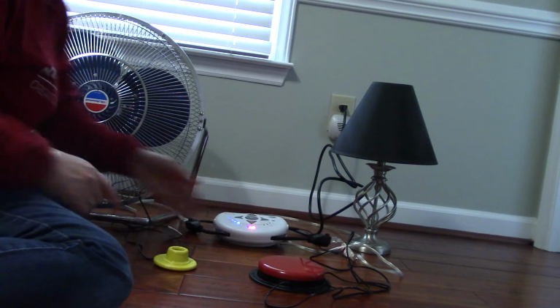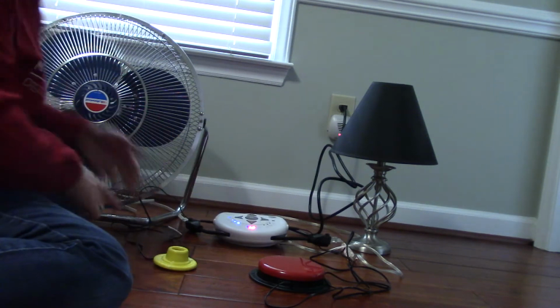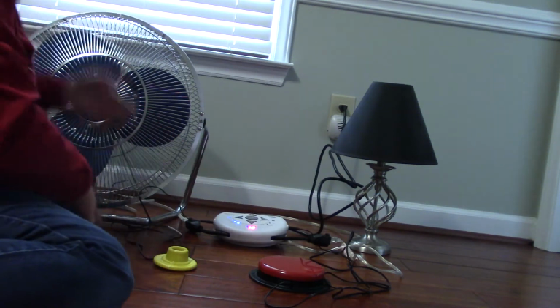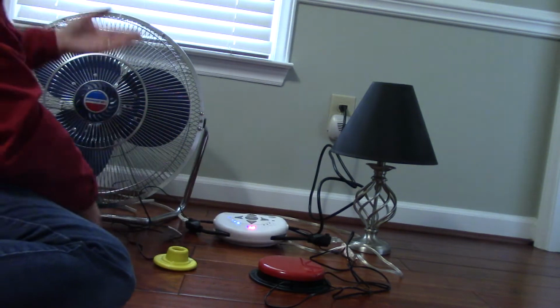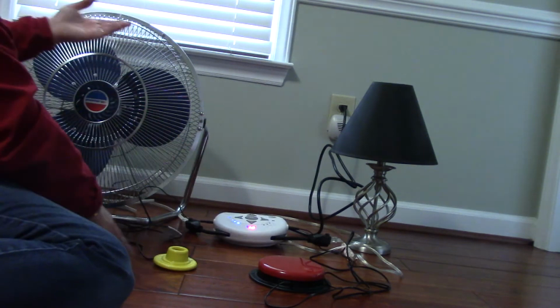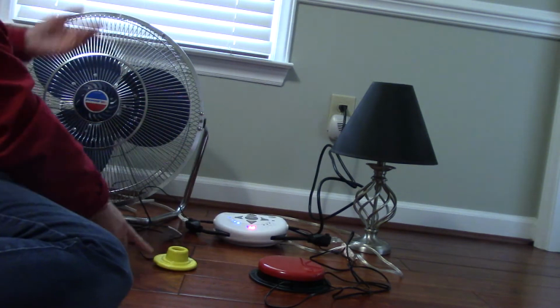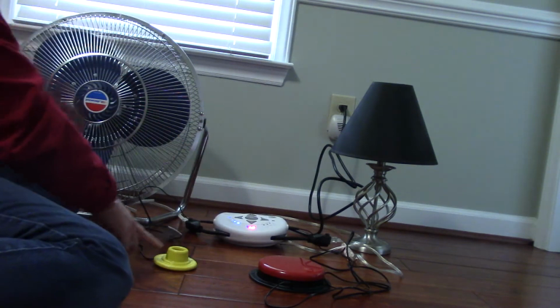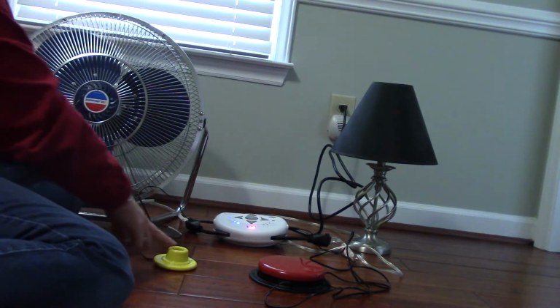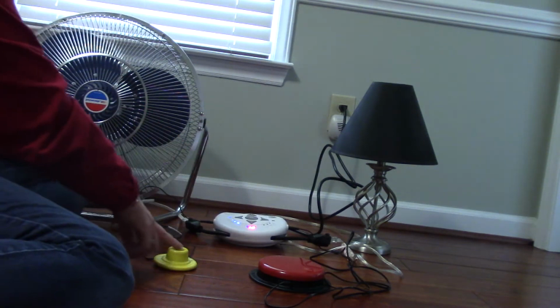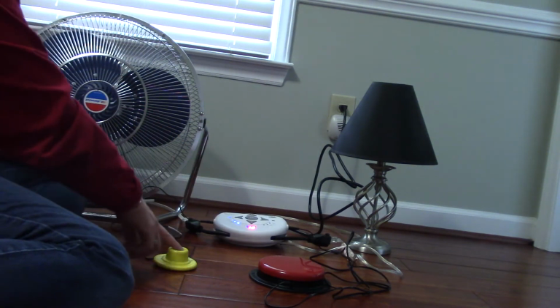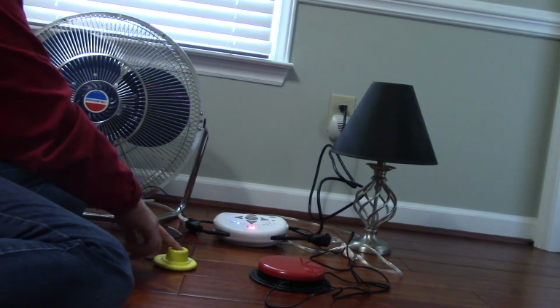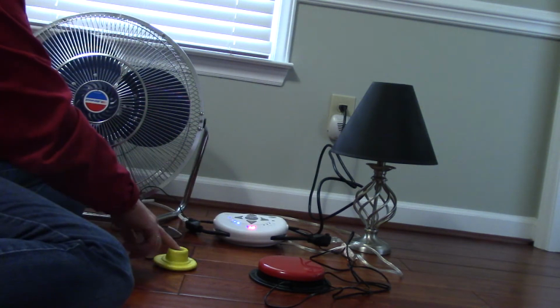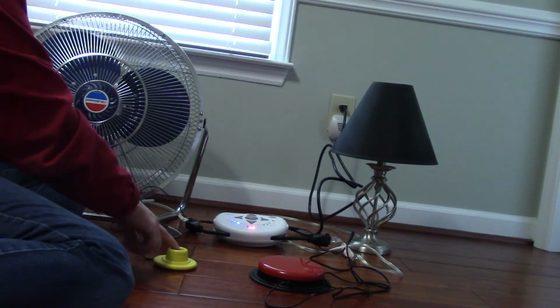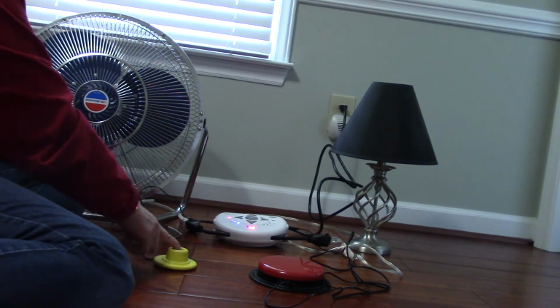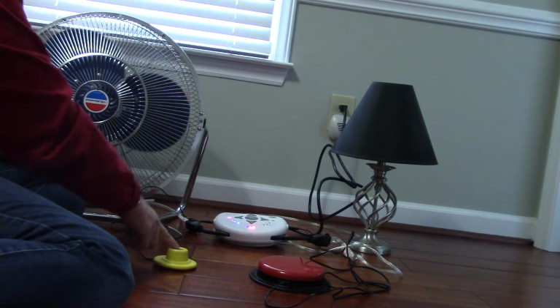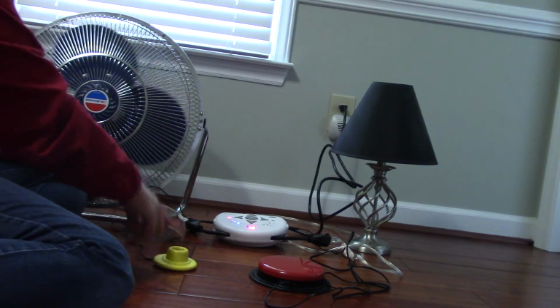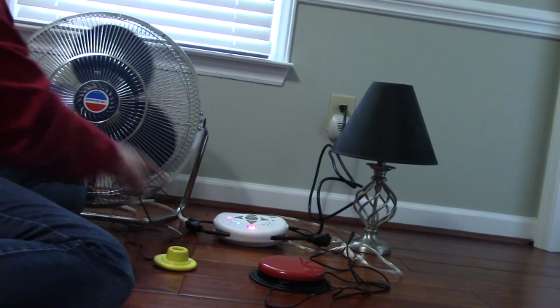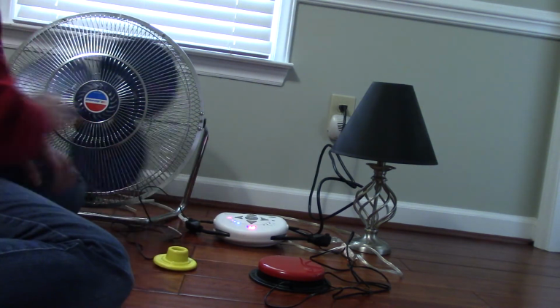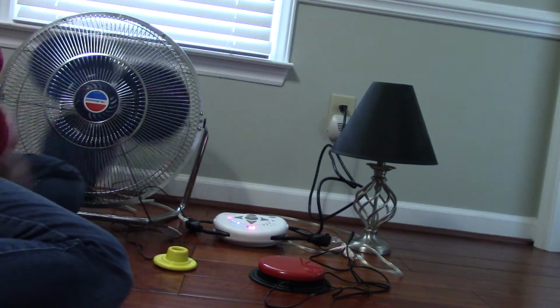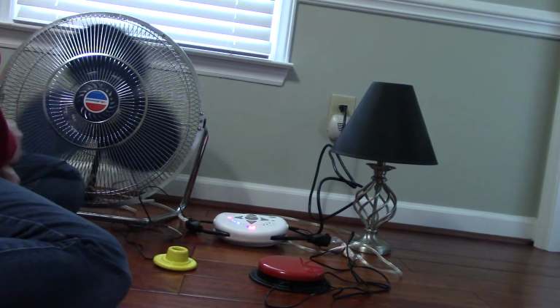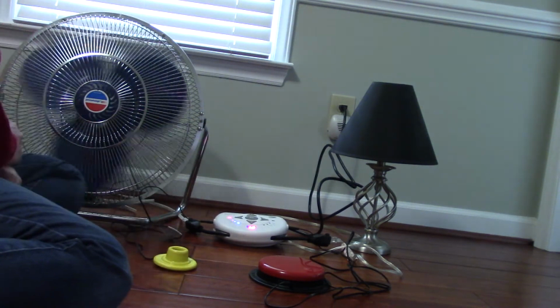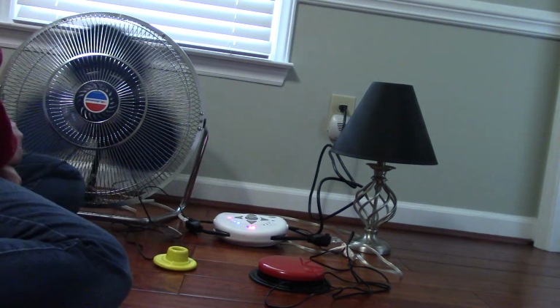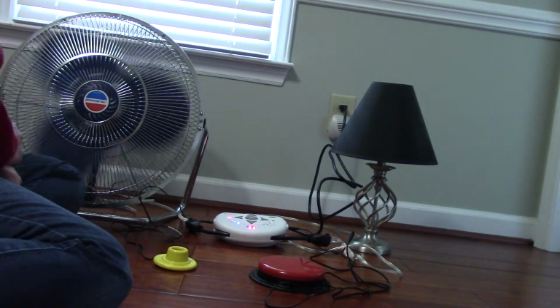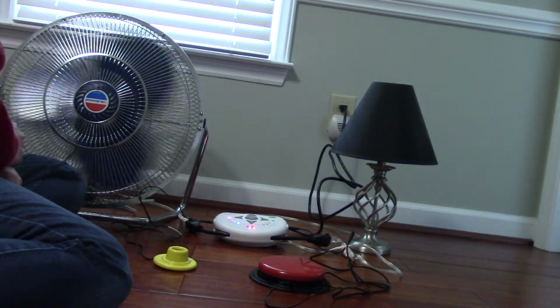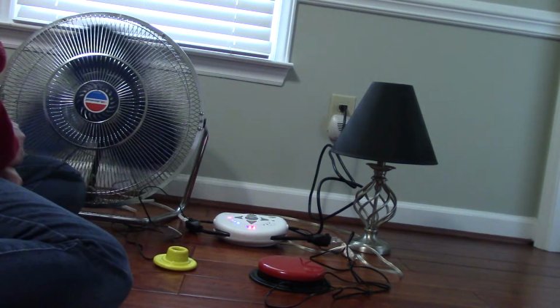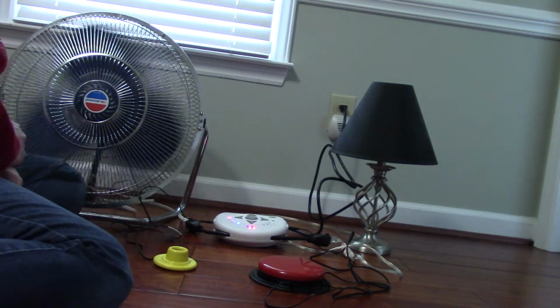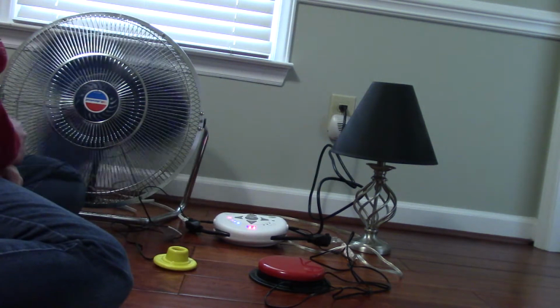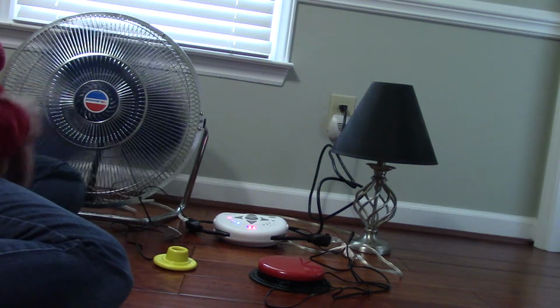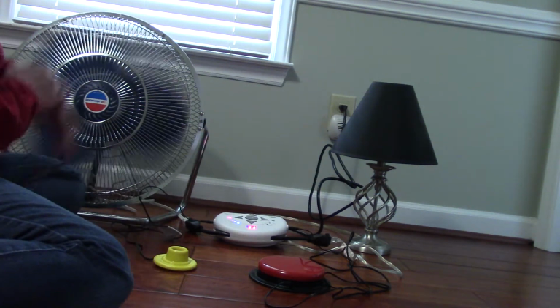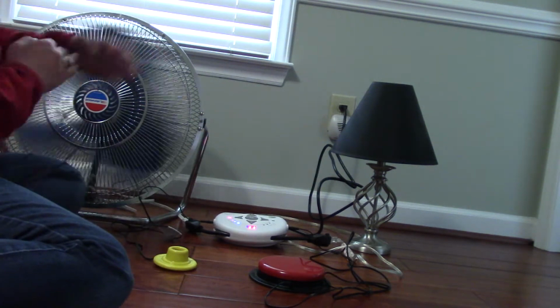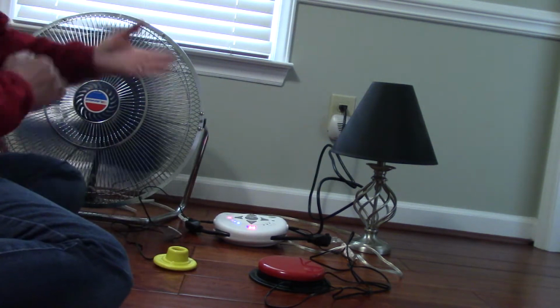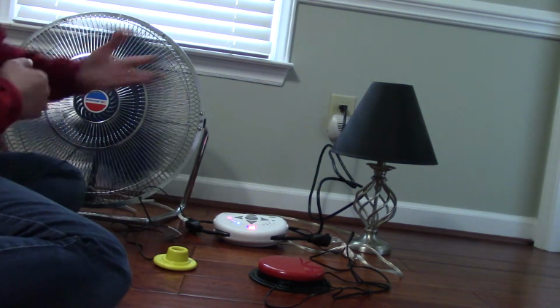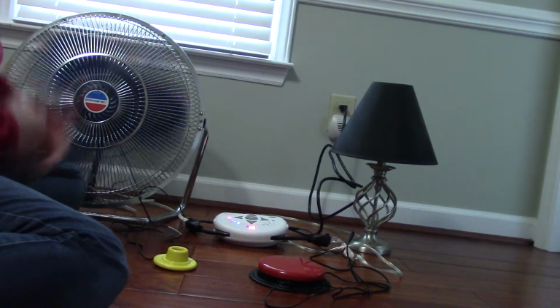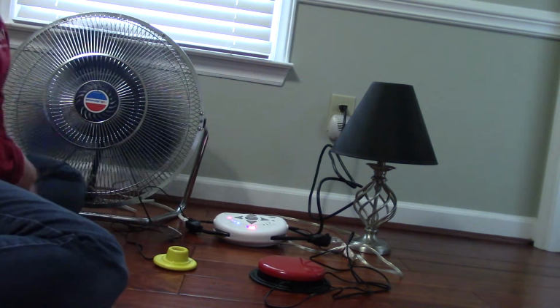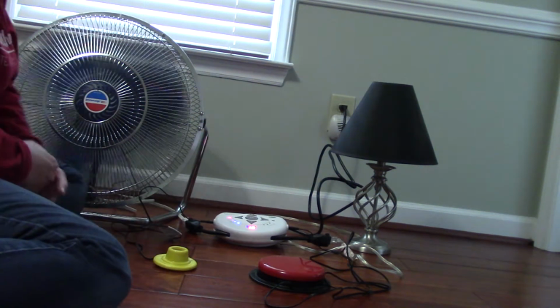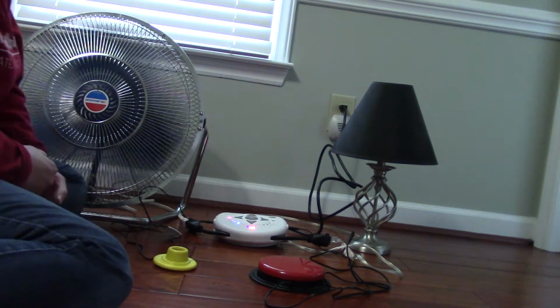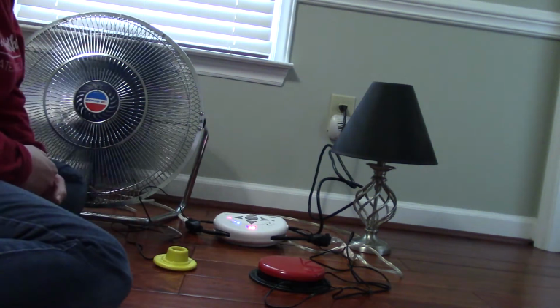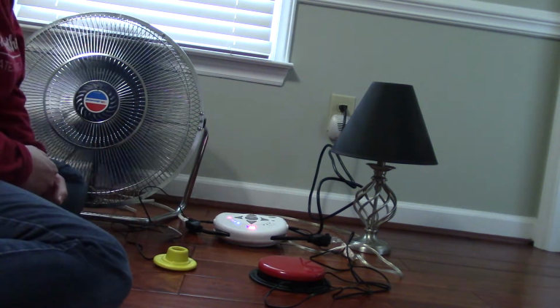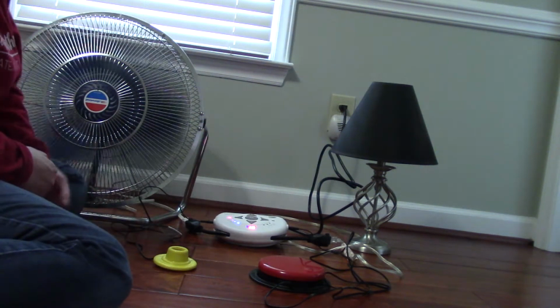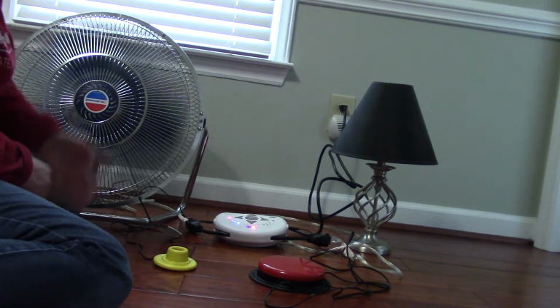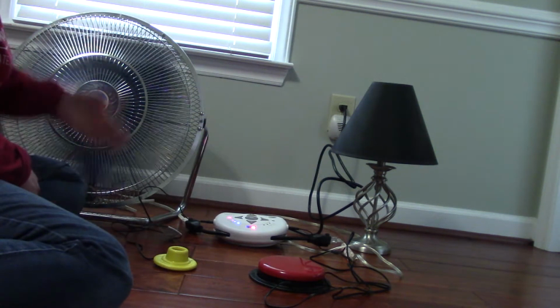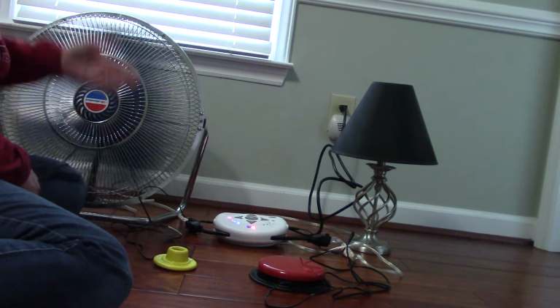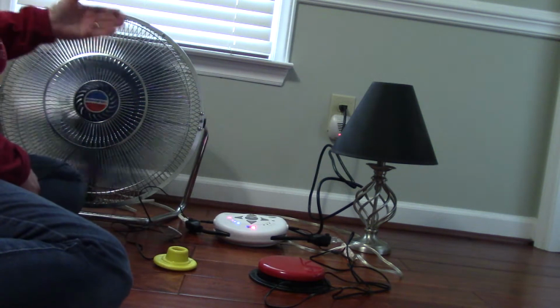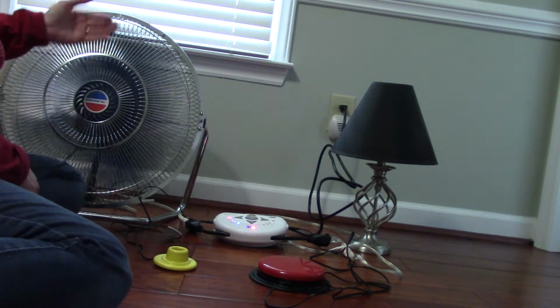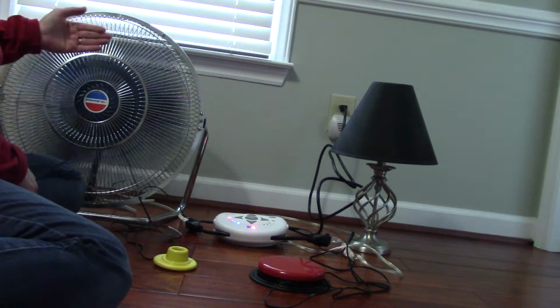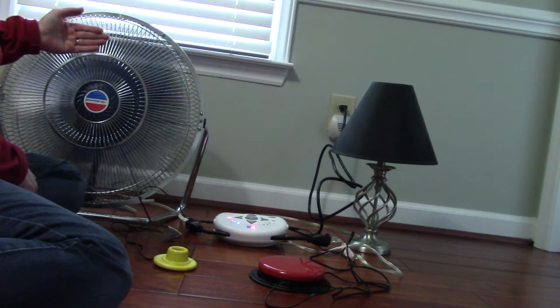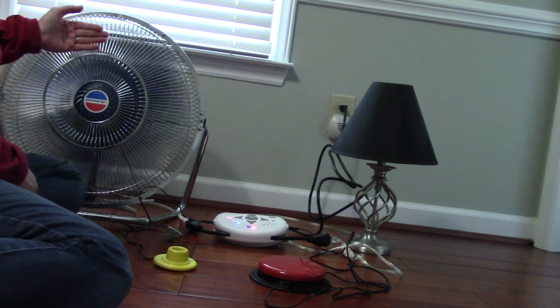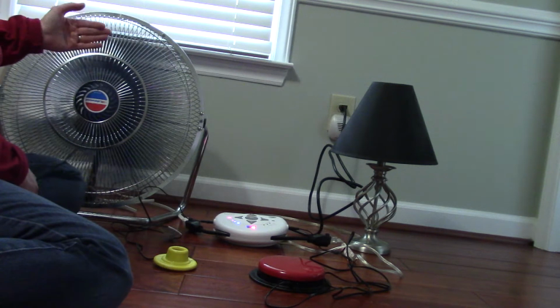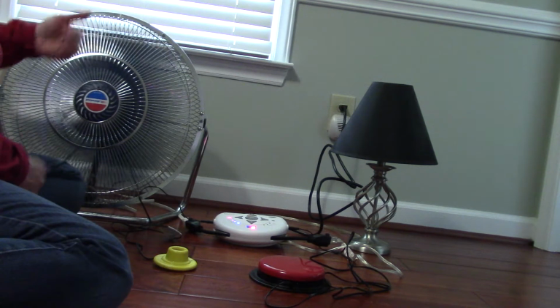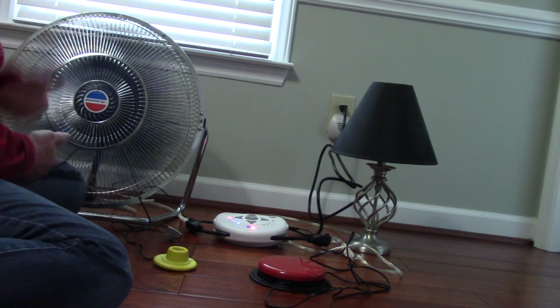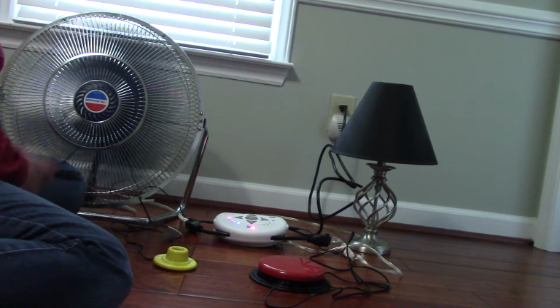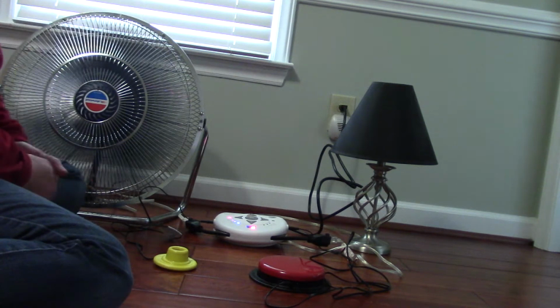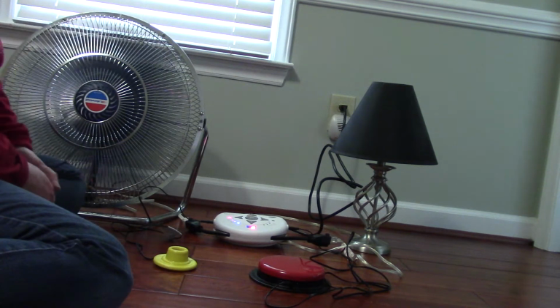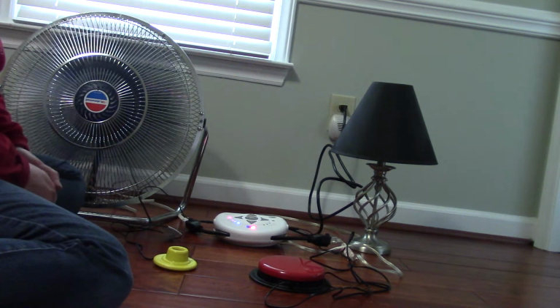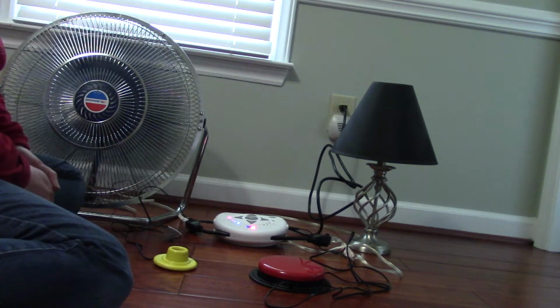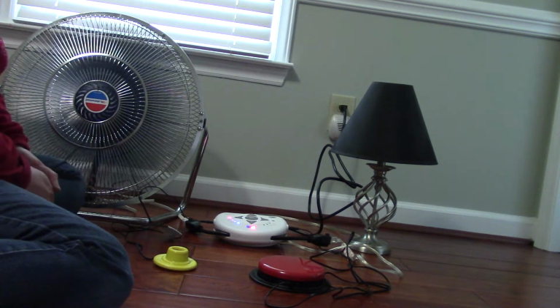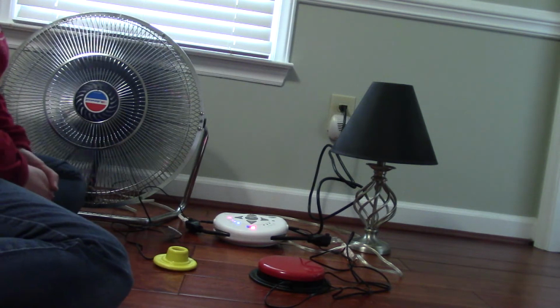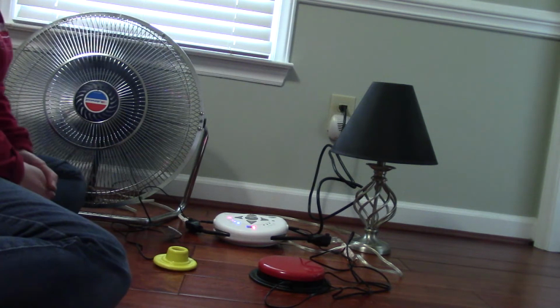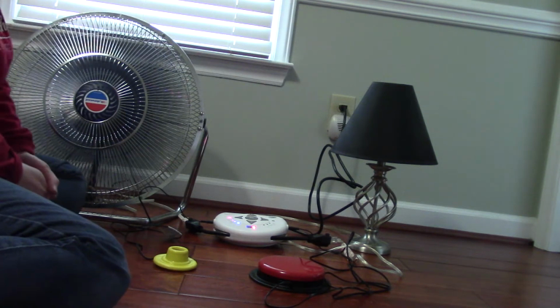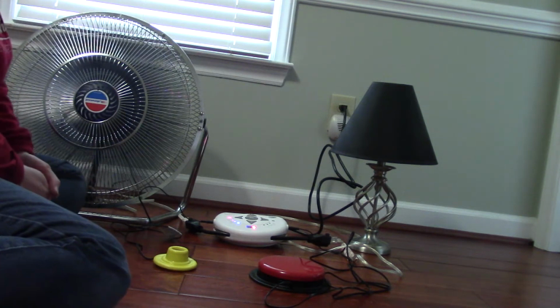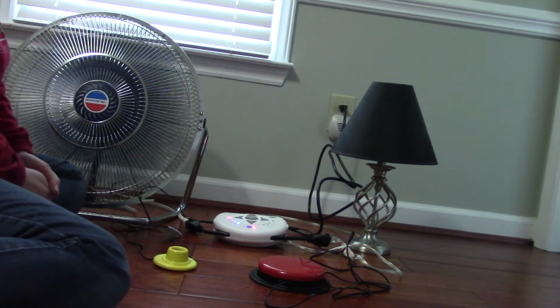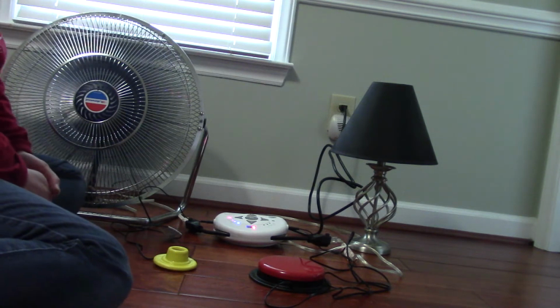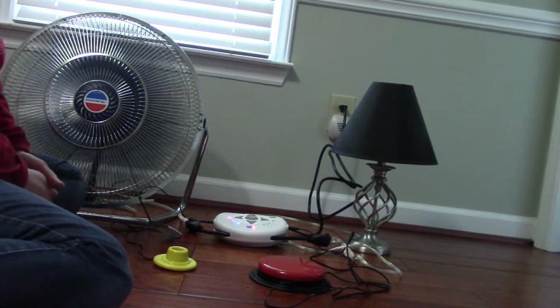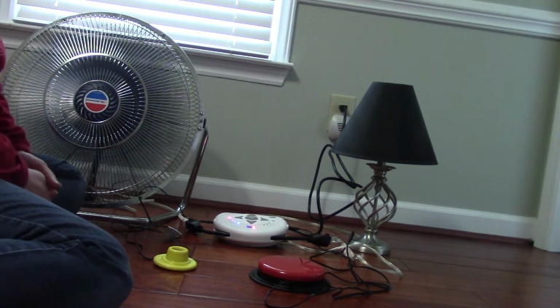Same thing with the fan. It's set for 12 seconds, so in 12 seconds it will shut off.